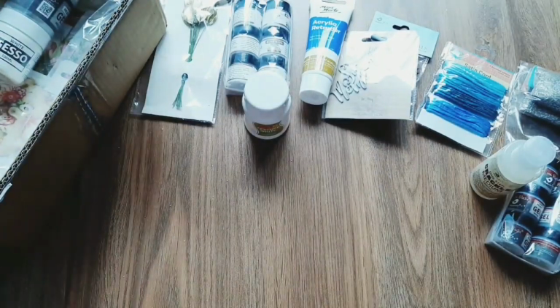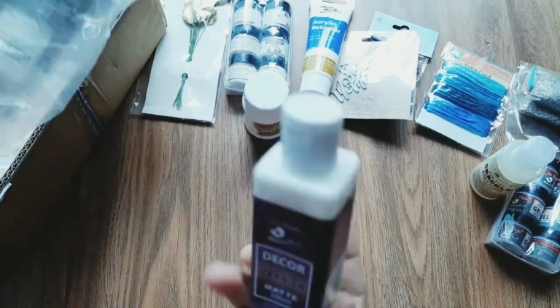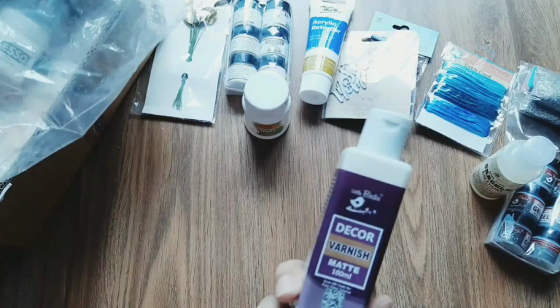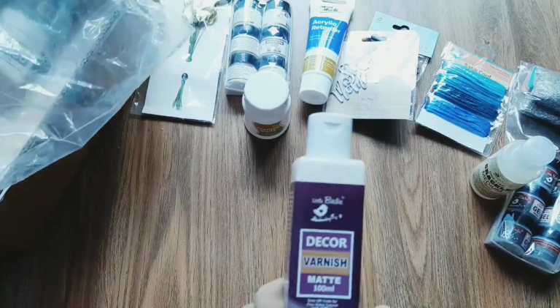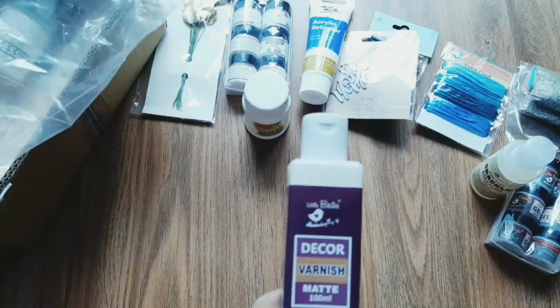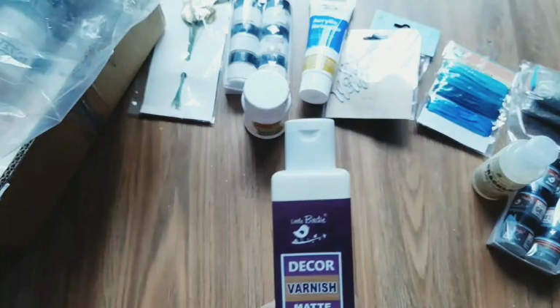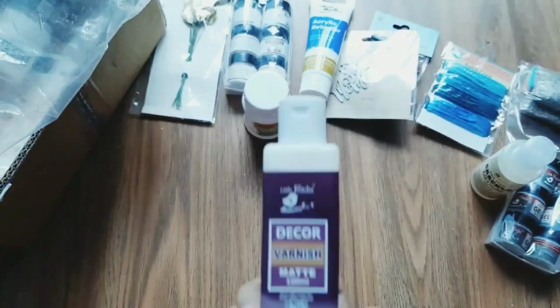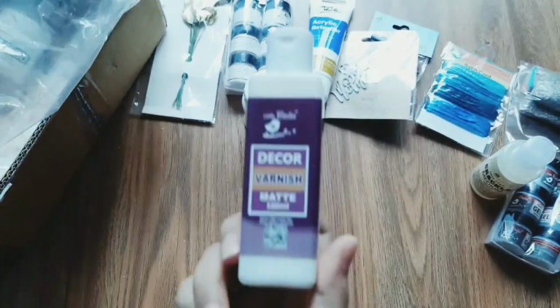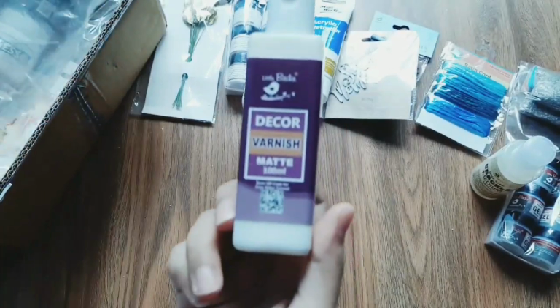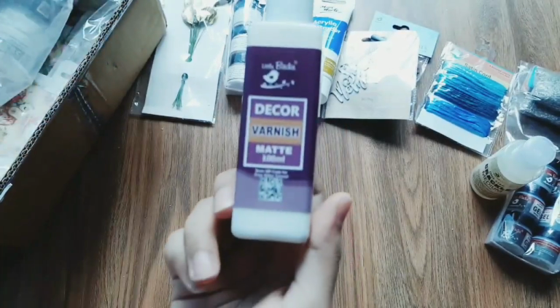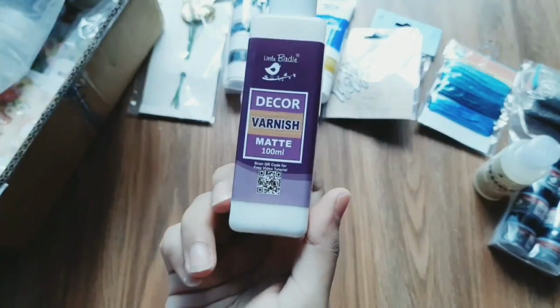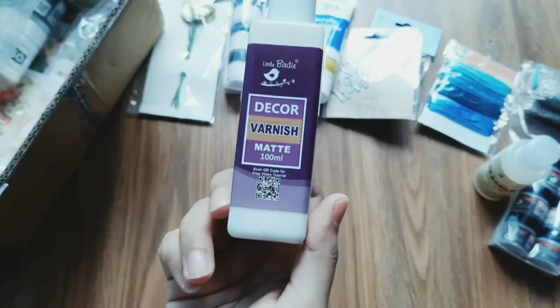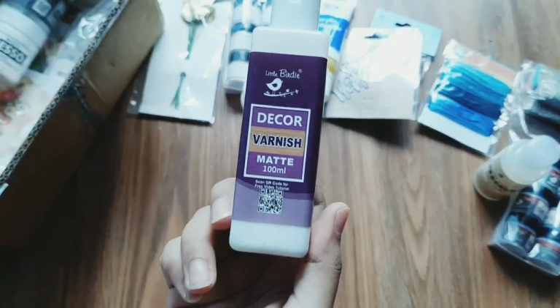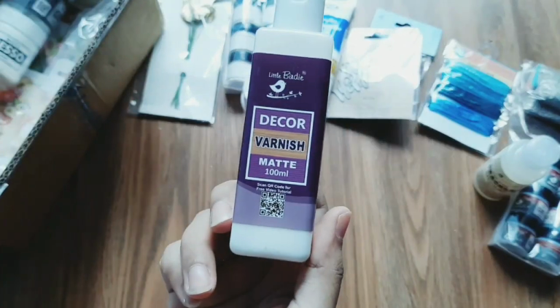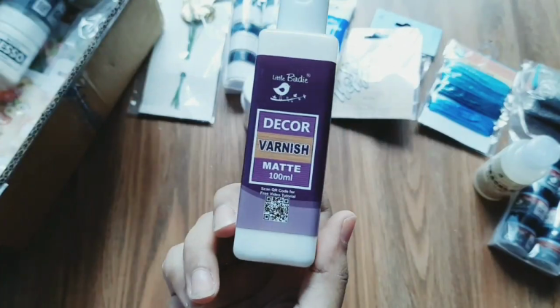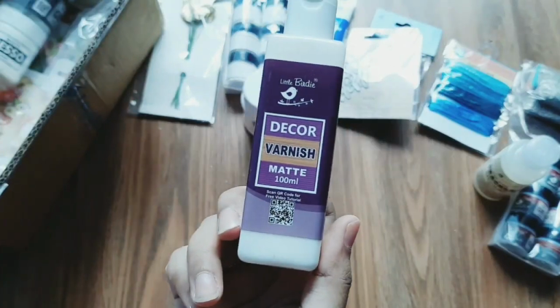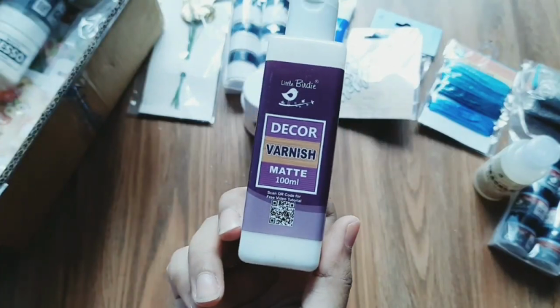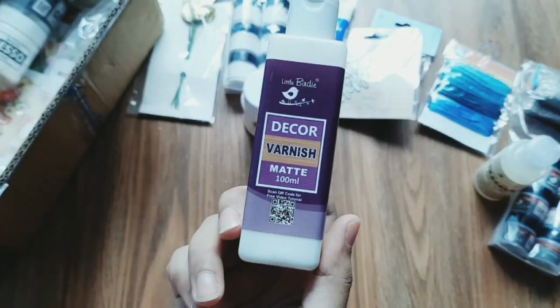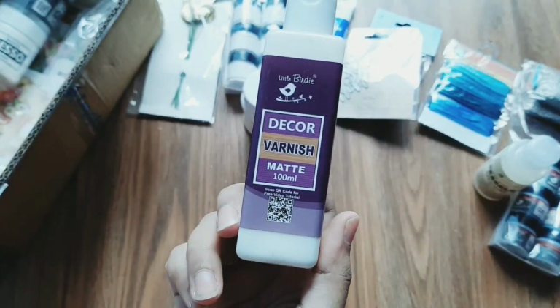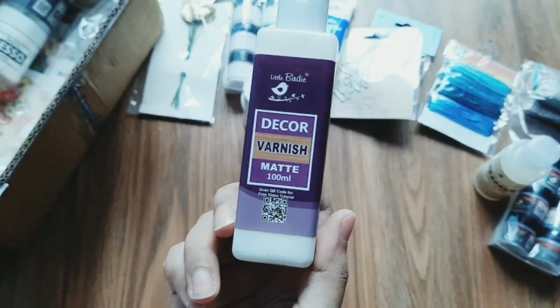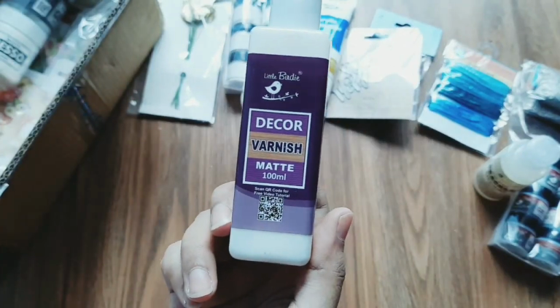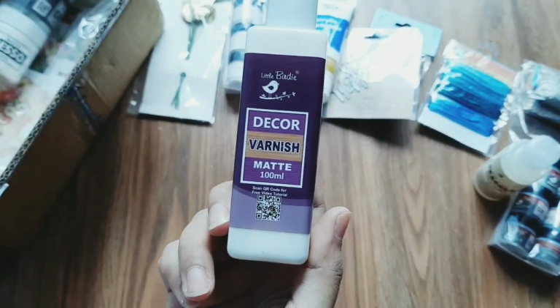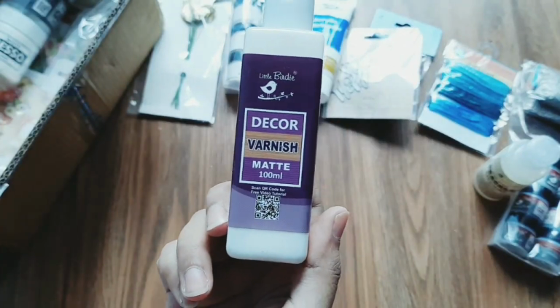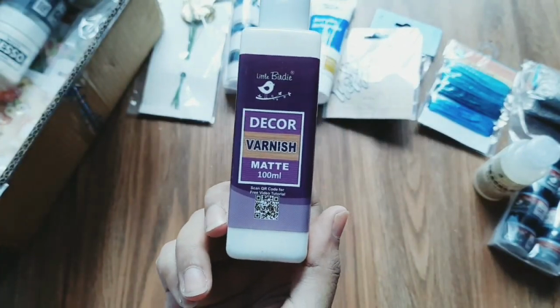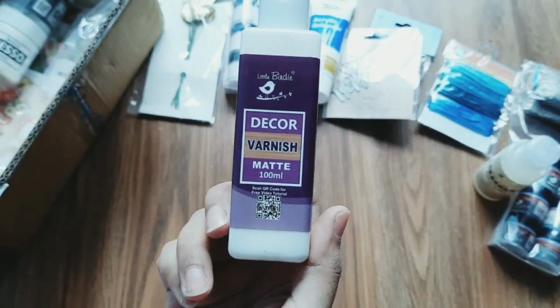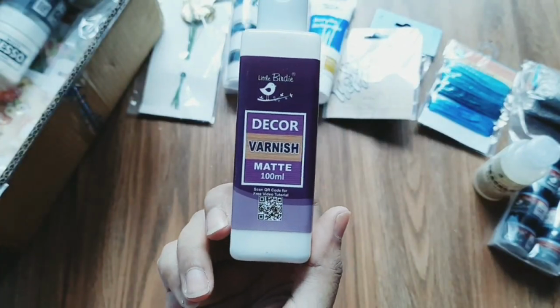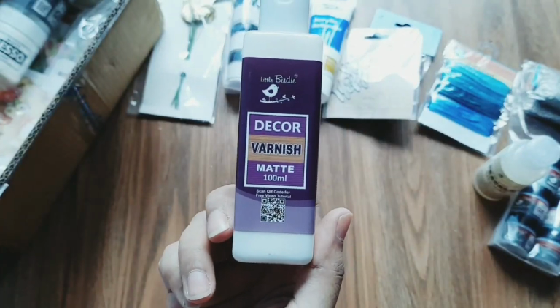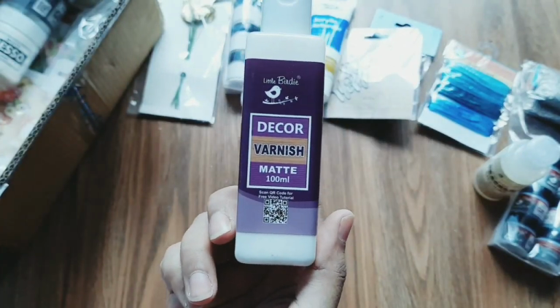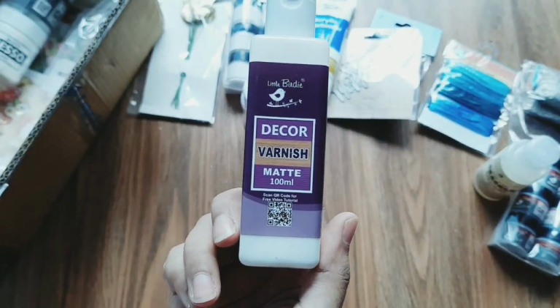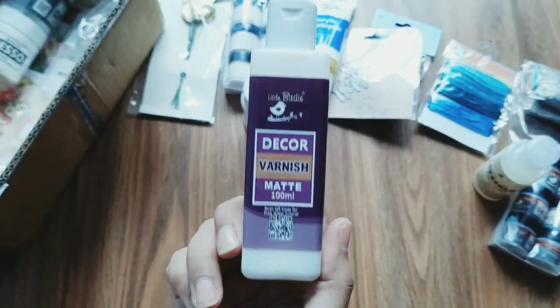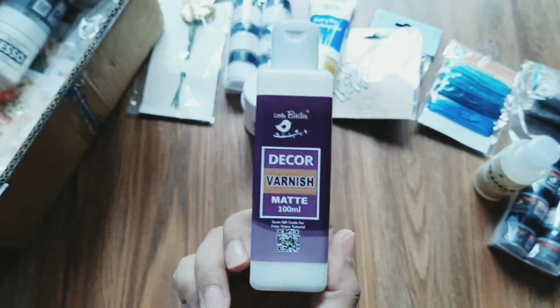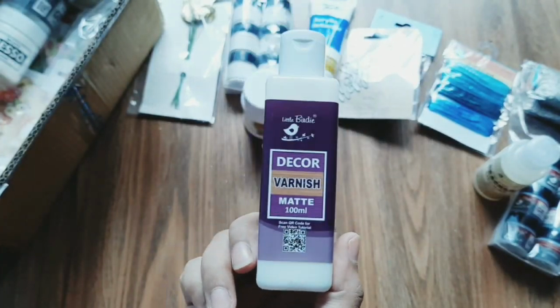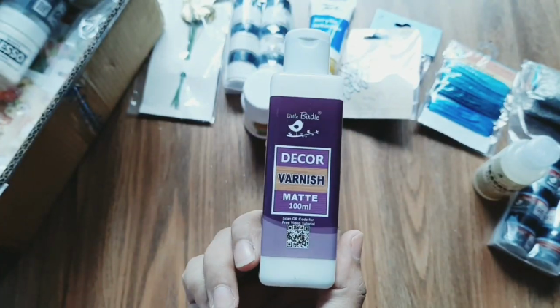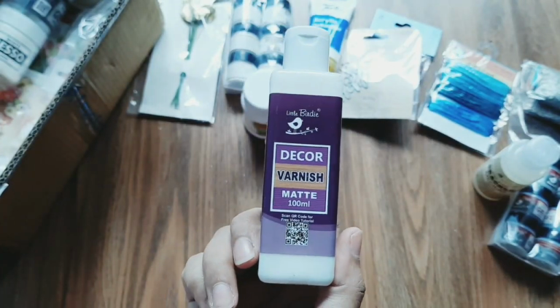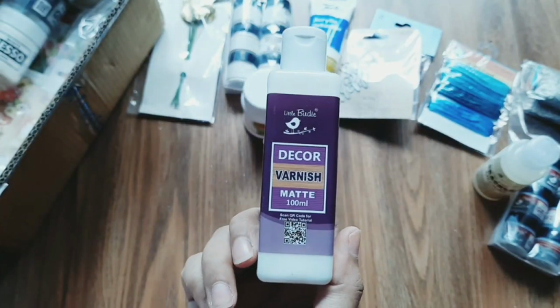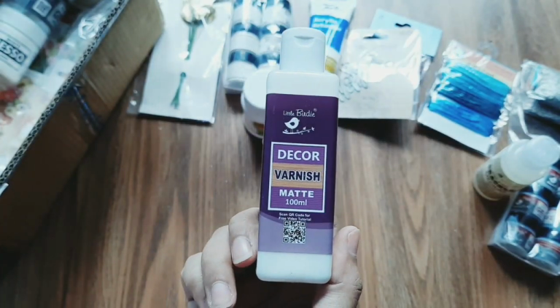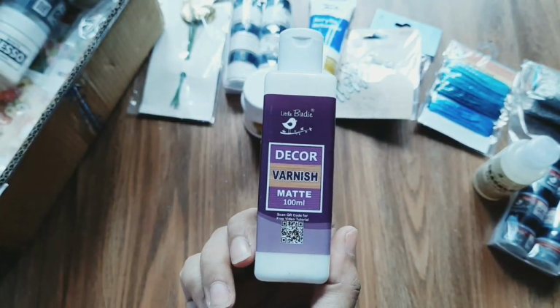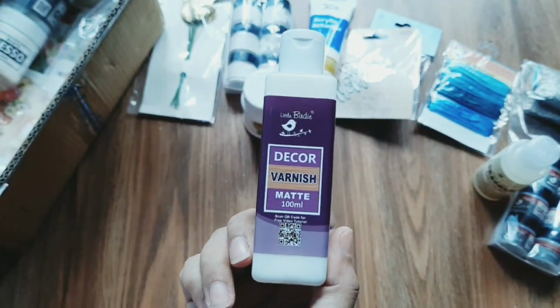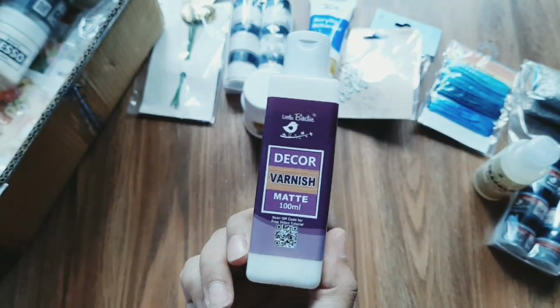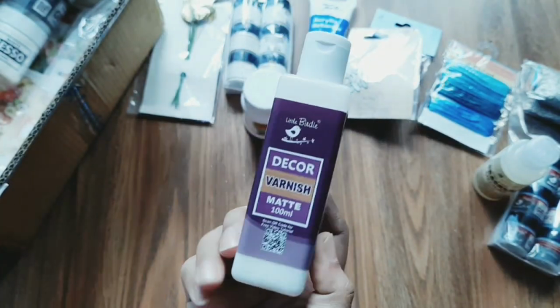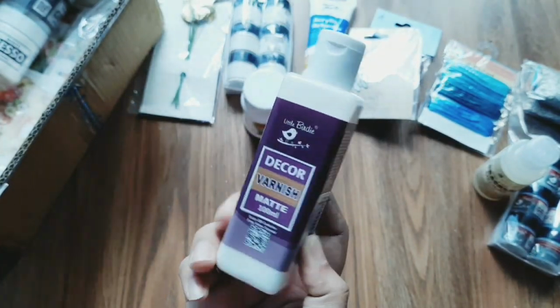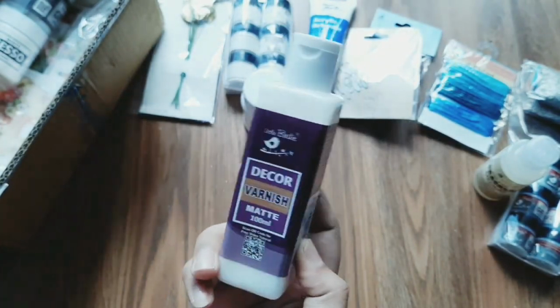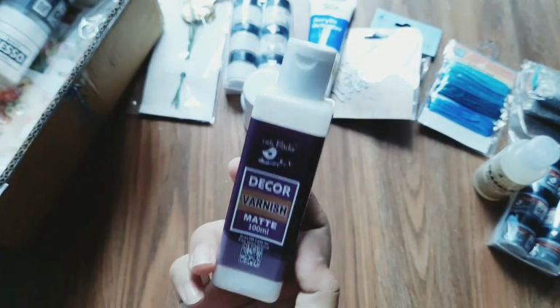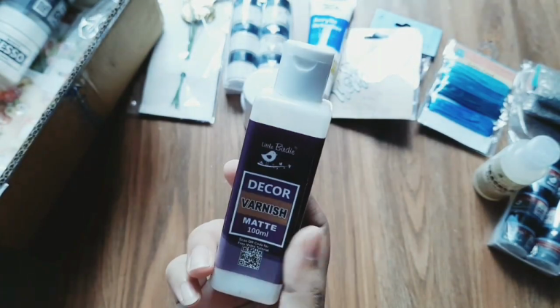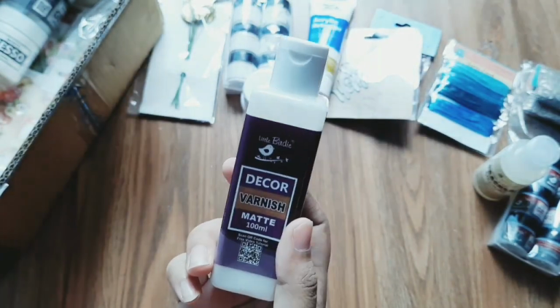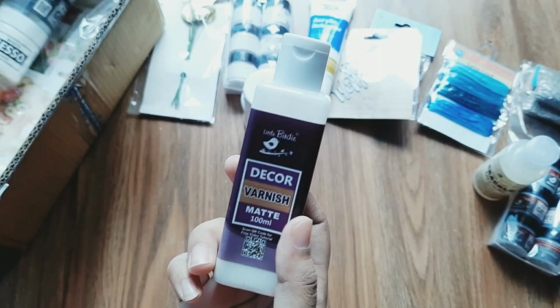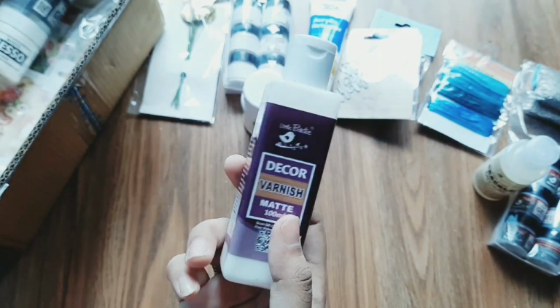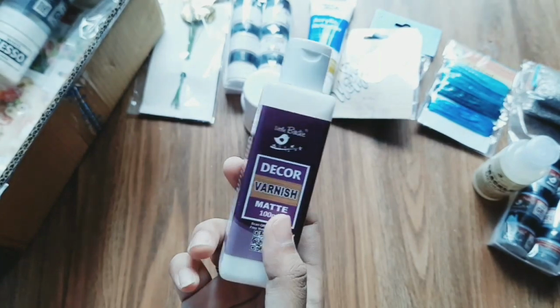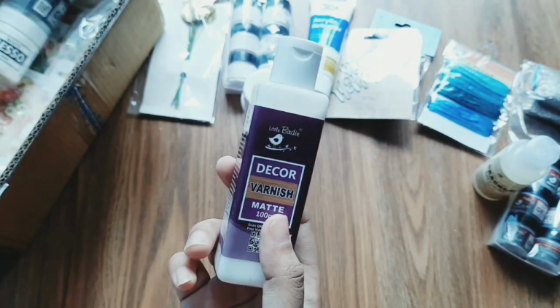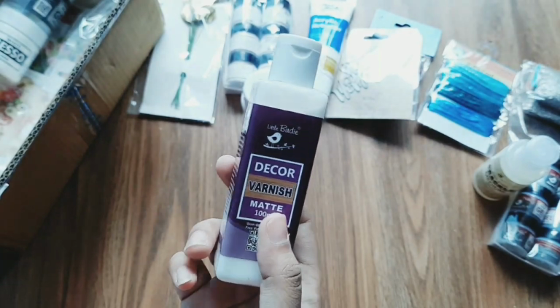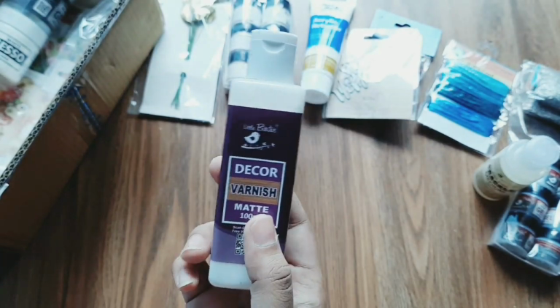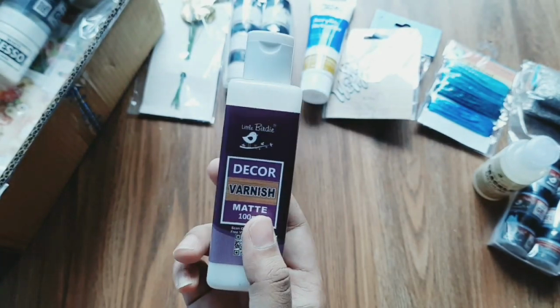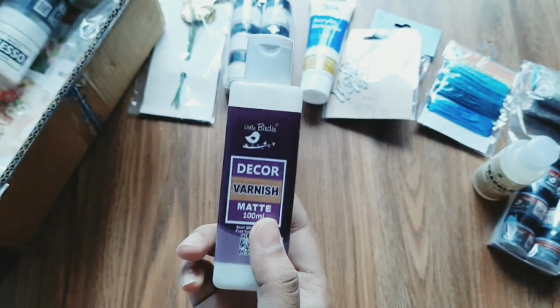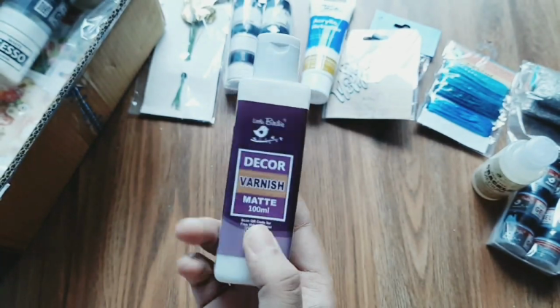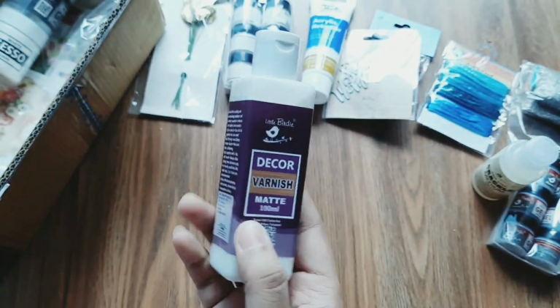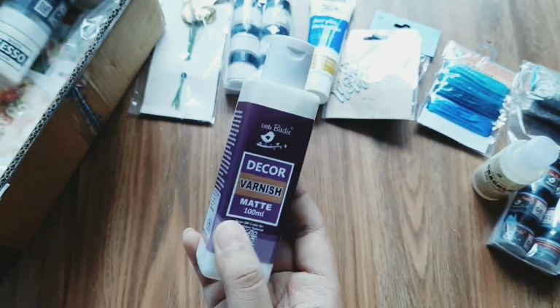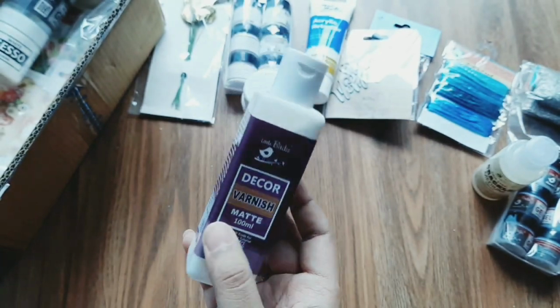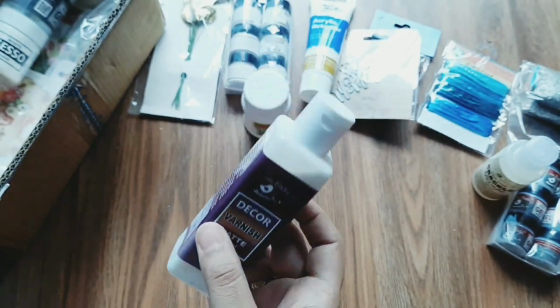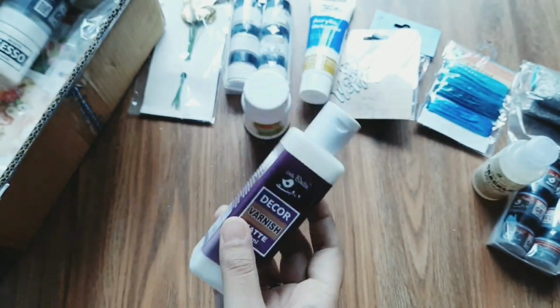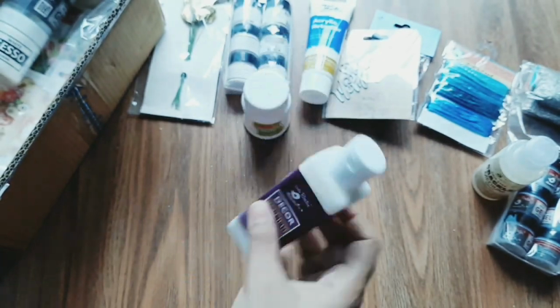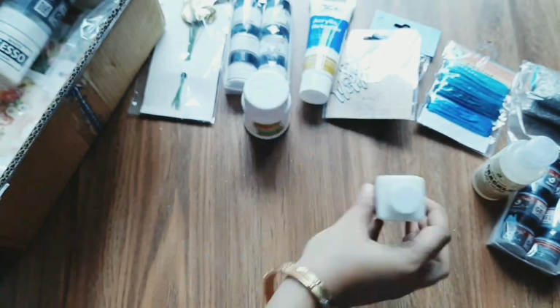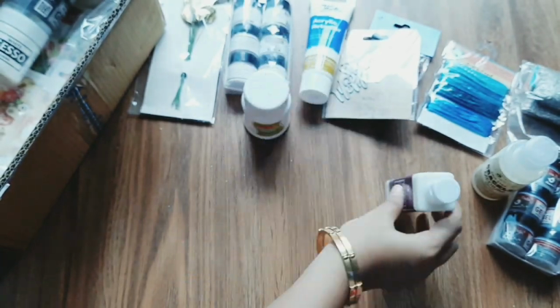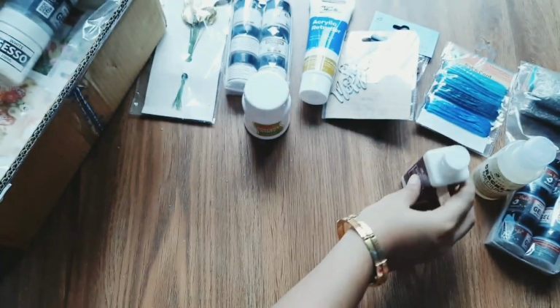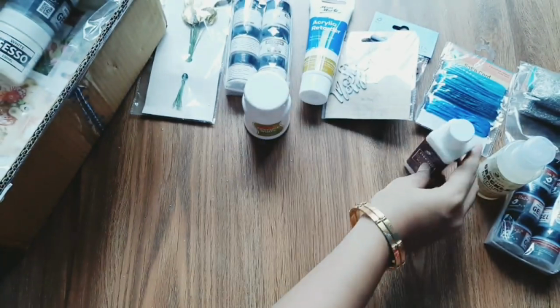This is a varnish. The new variant is a matte finish — it also has a gloss. The price is Rs. 250 and the offer is Rs. 200.